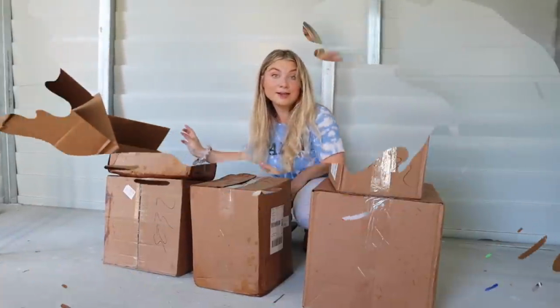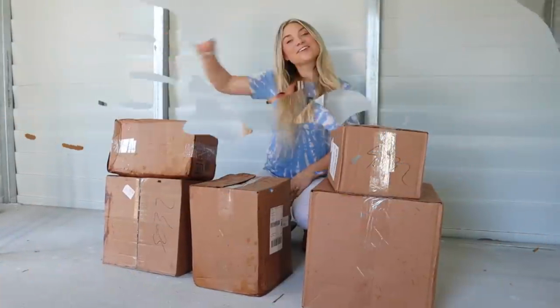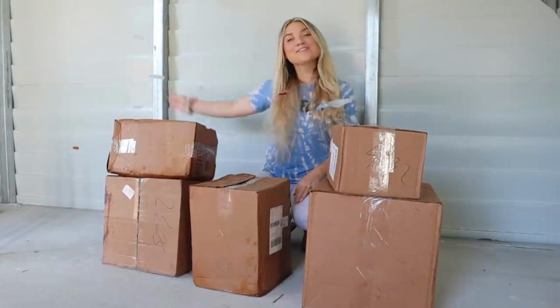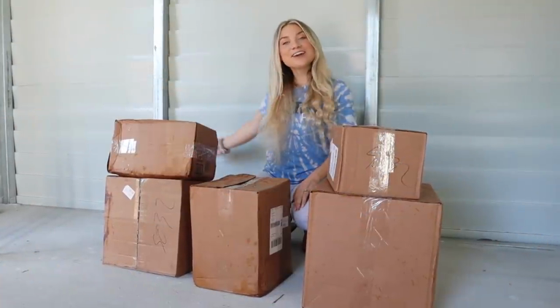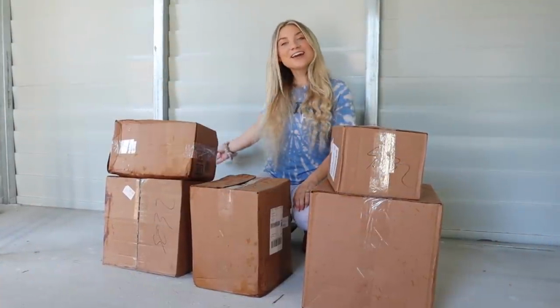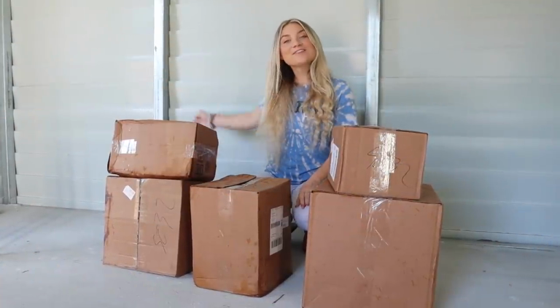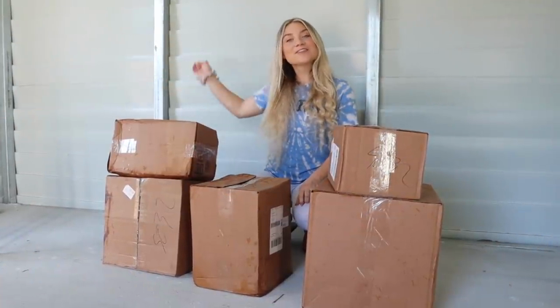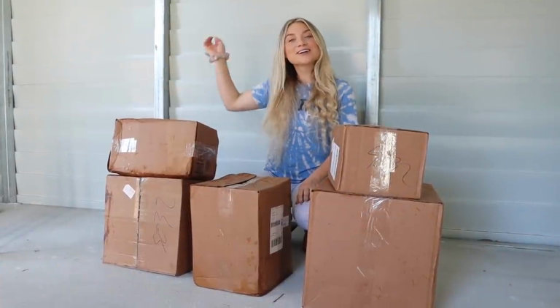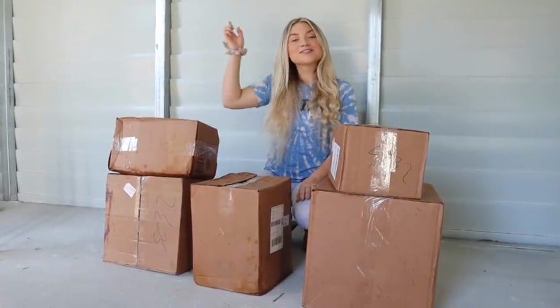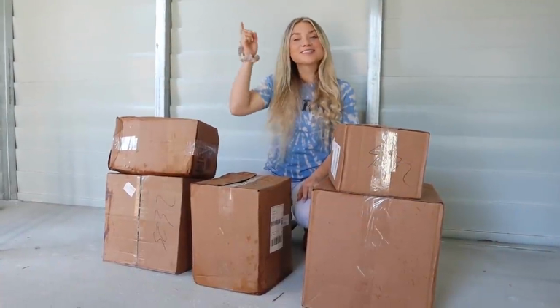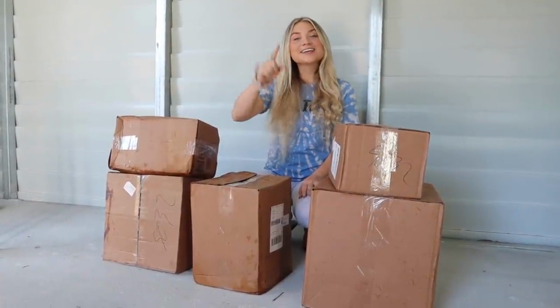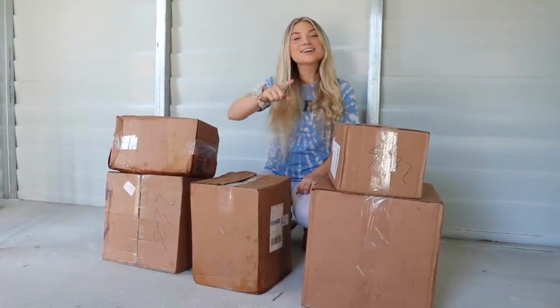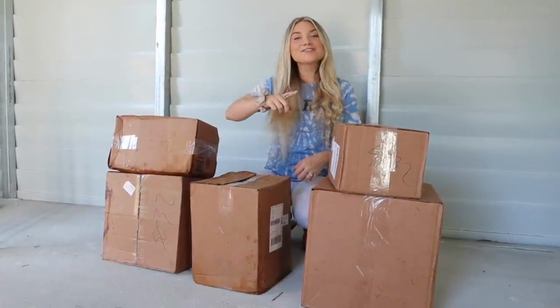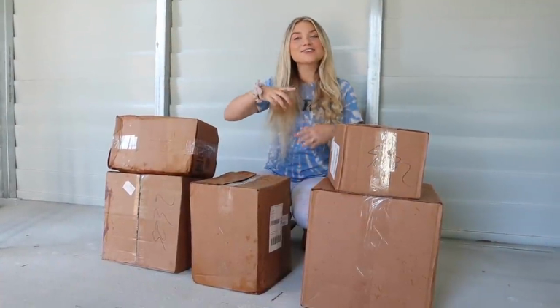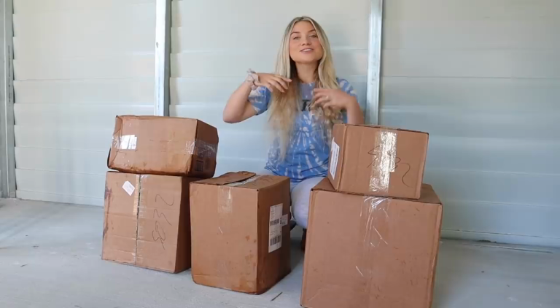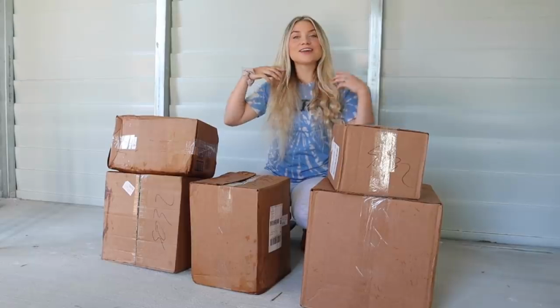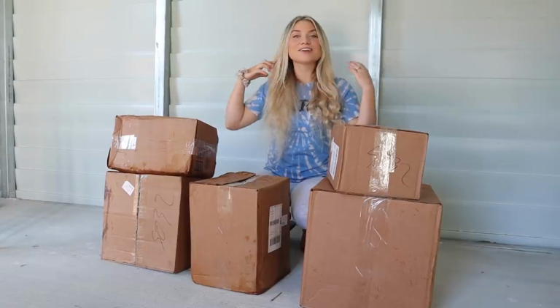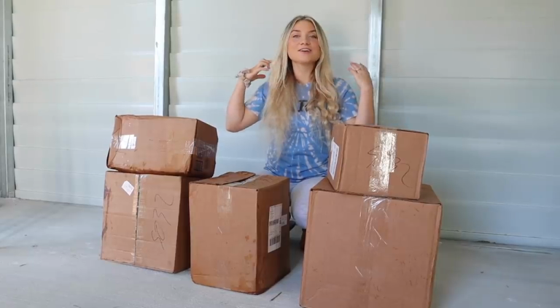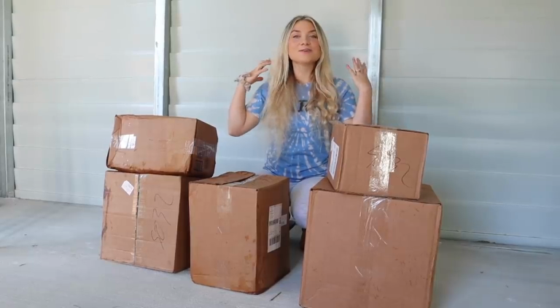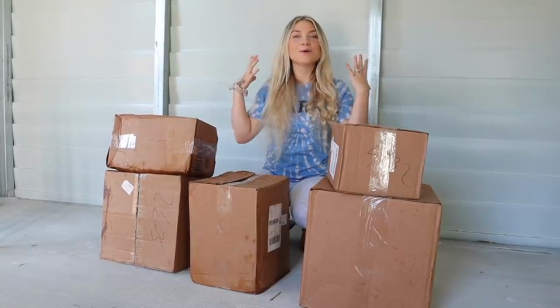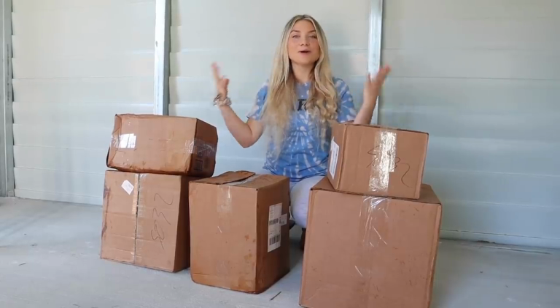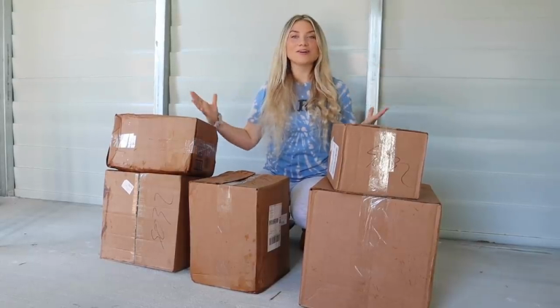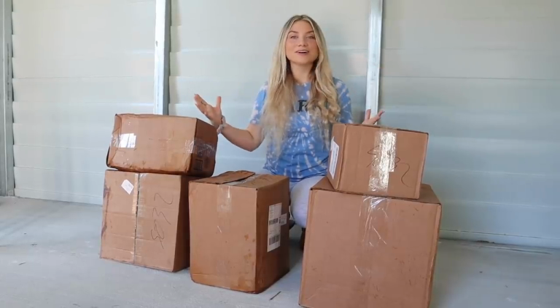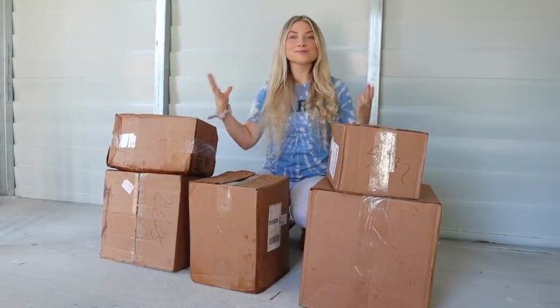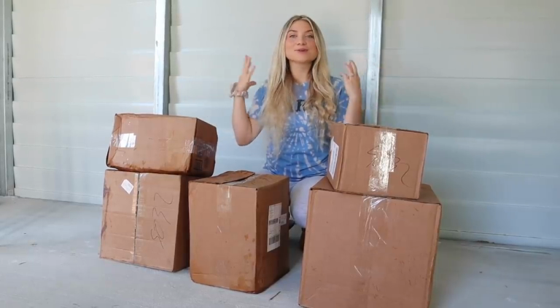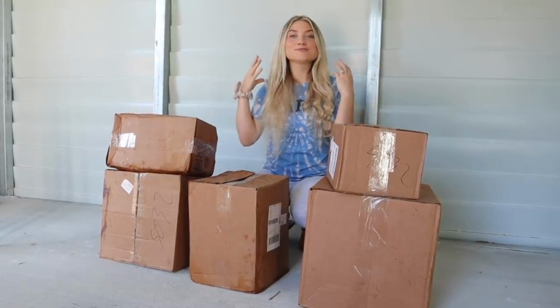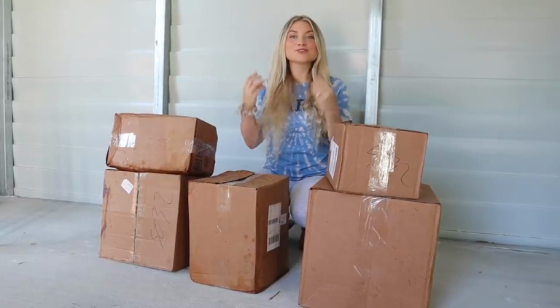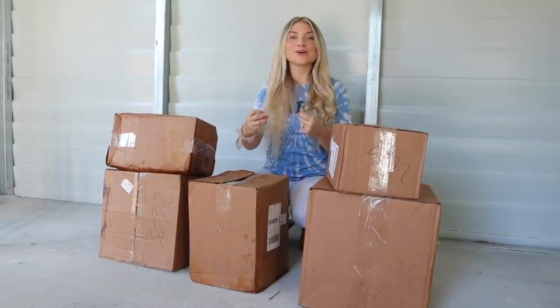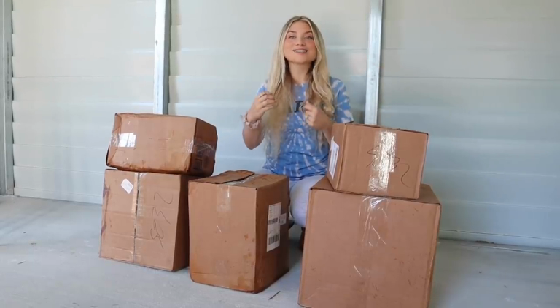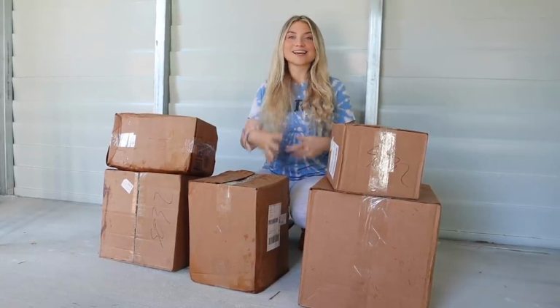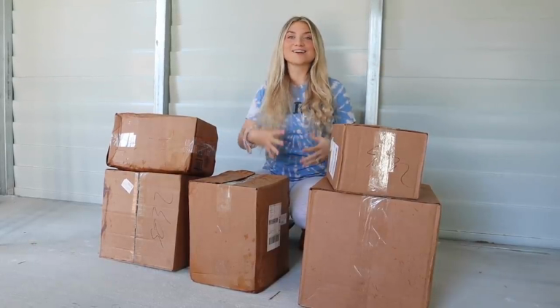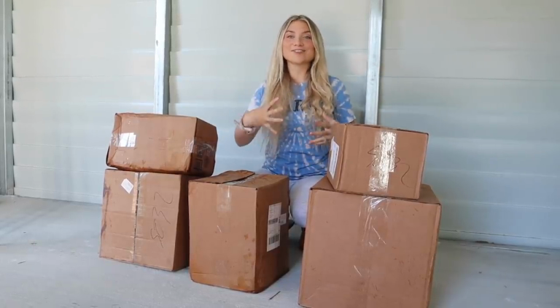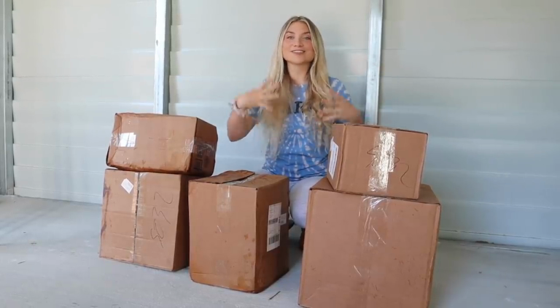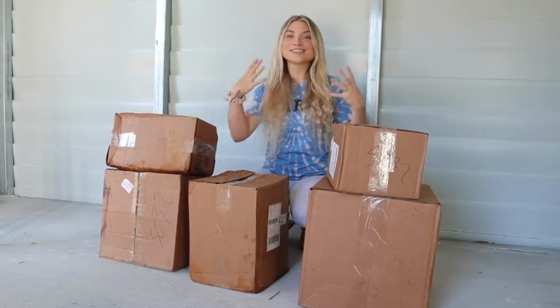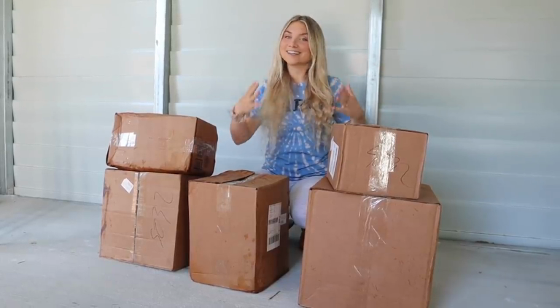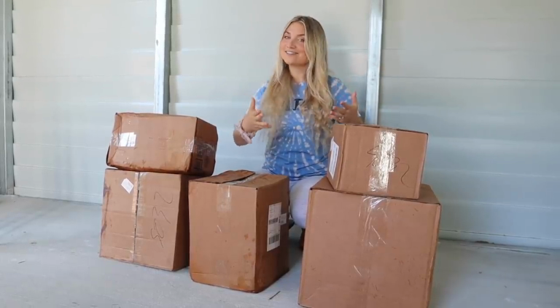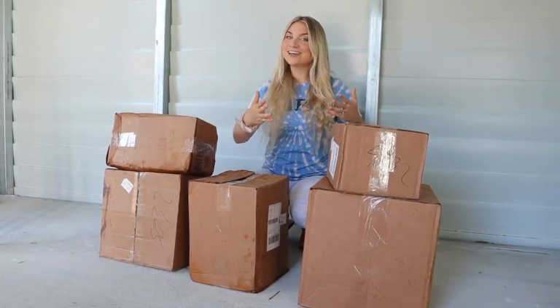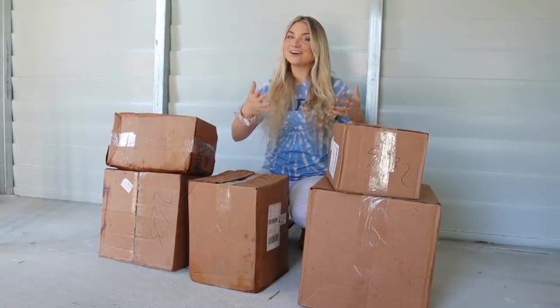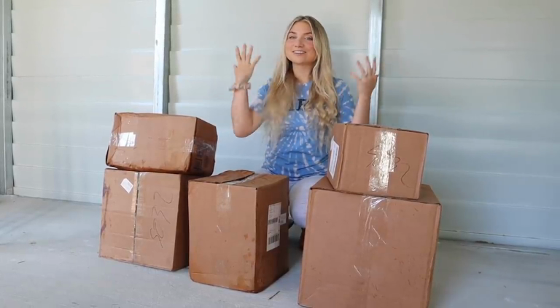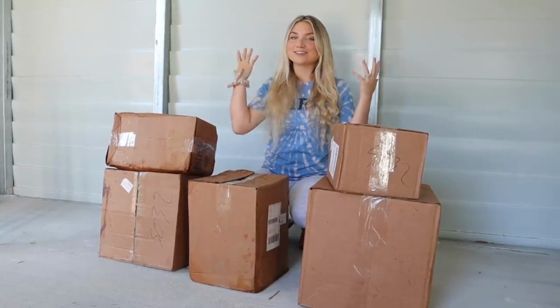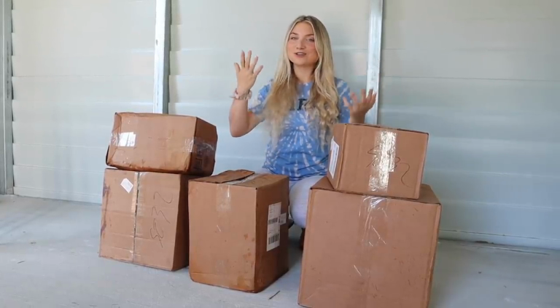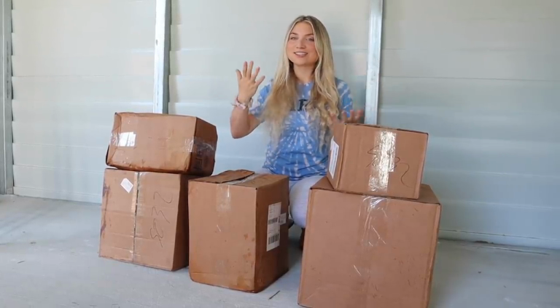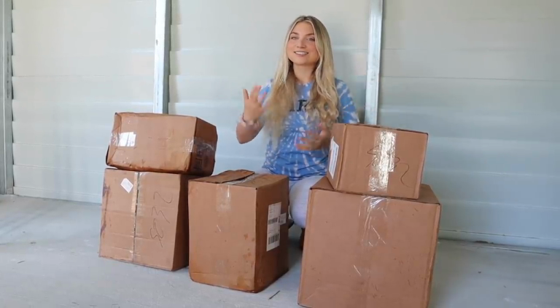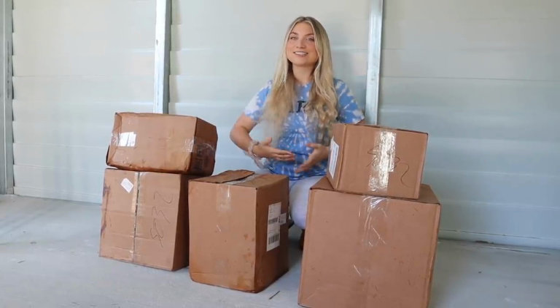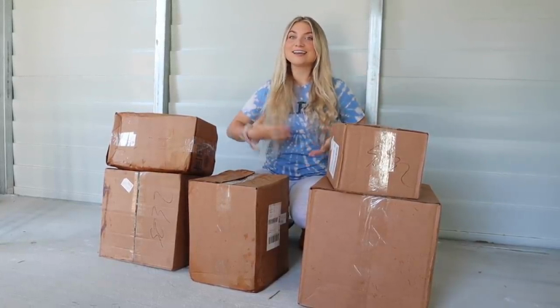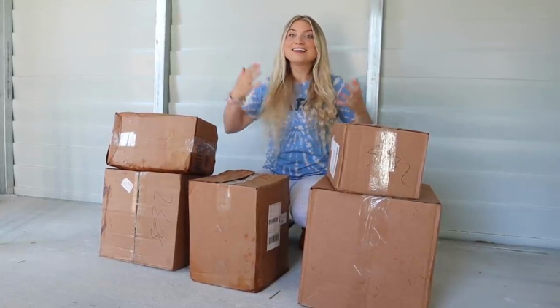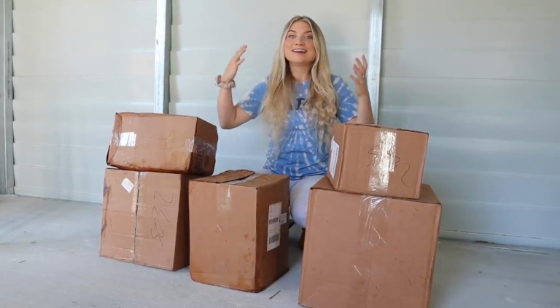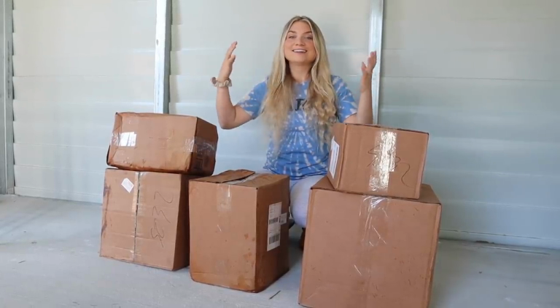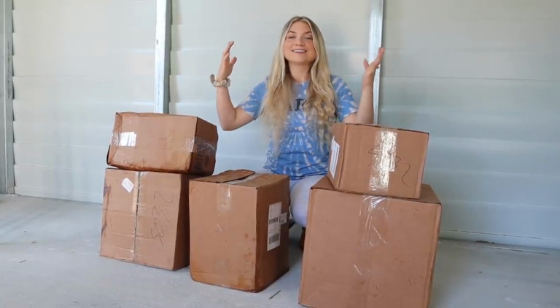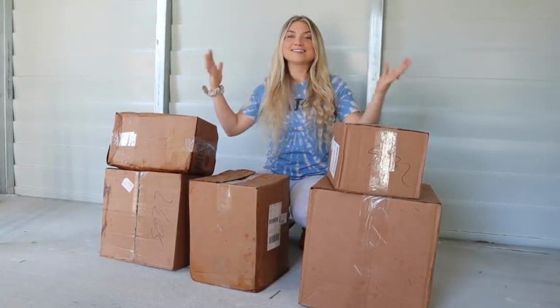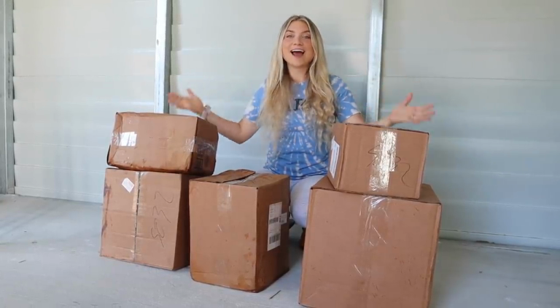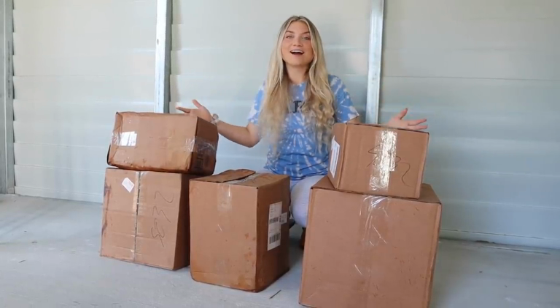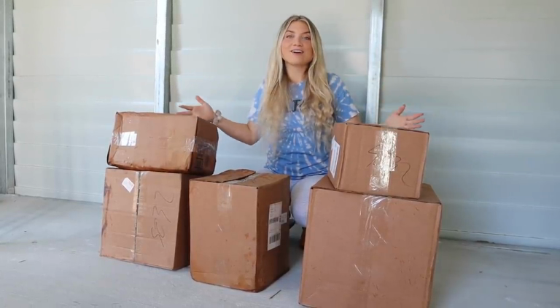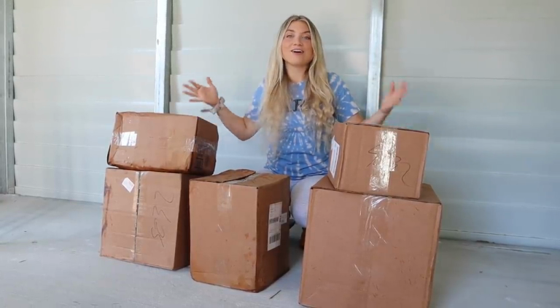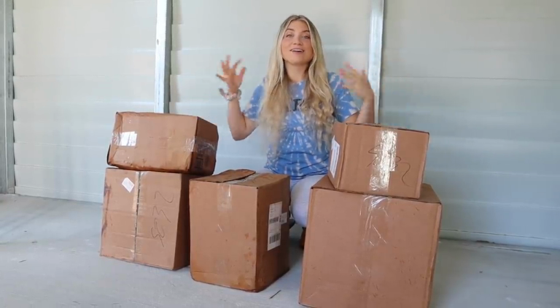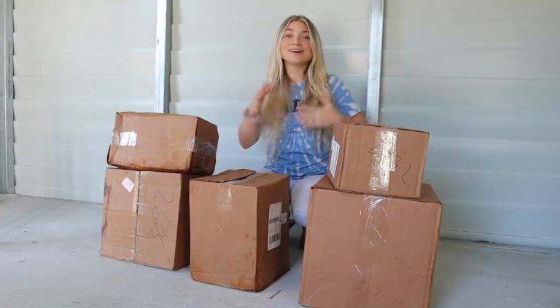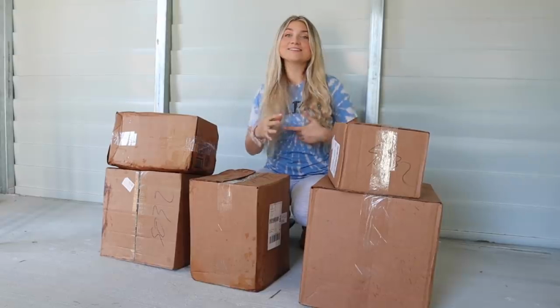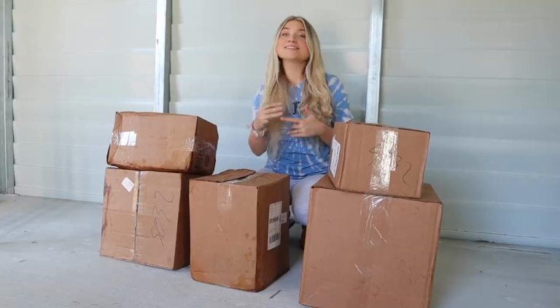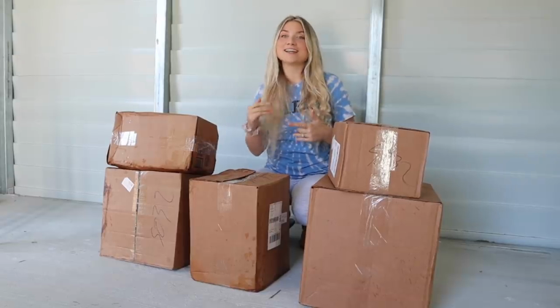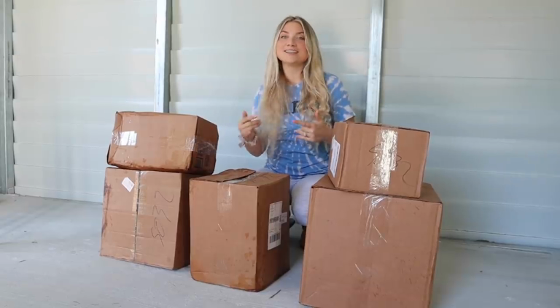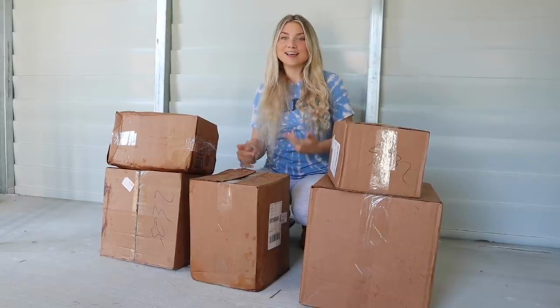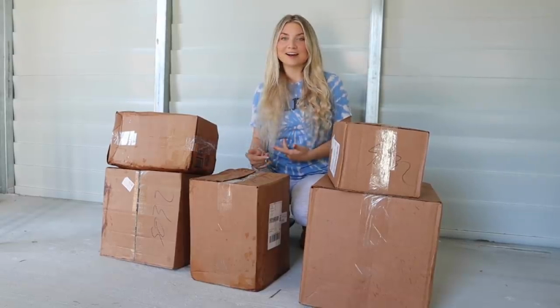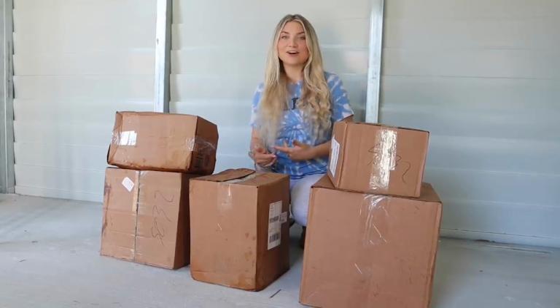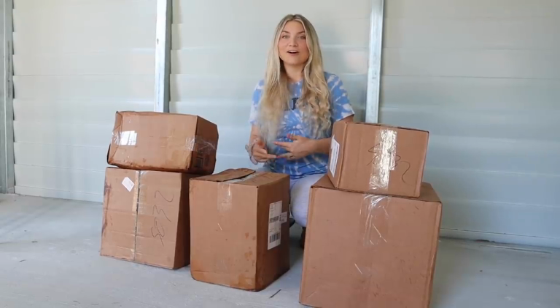Hey, Farm Fam, and welcome back to my channel. For those of you that are new, welcome. I'm so excited for today's video, because as you guys can see, it is a tack haul, and not just any tack haul.